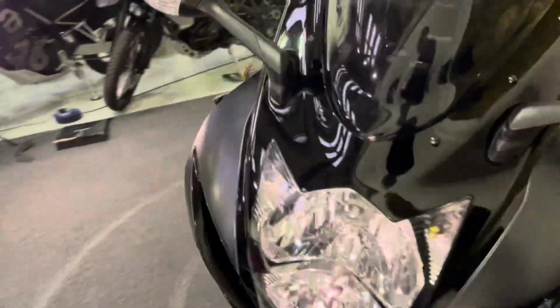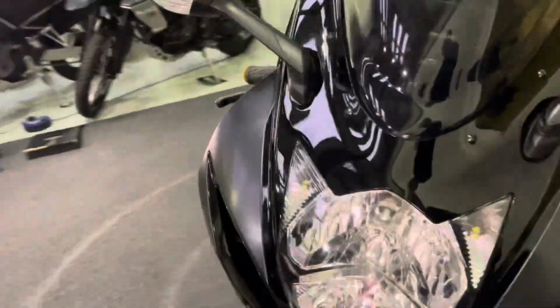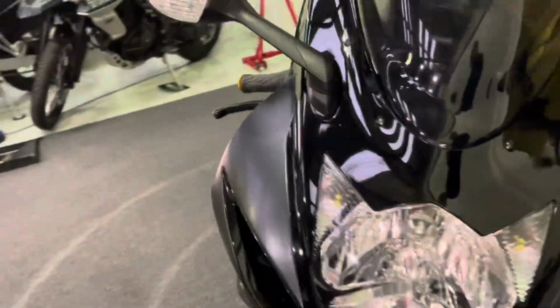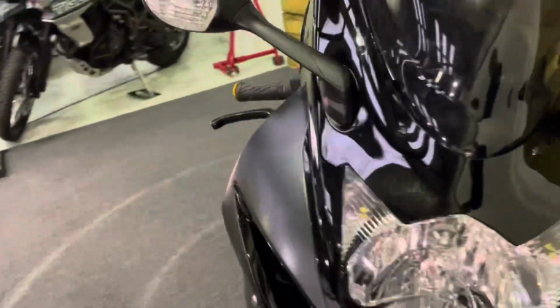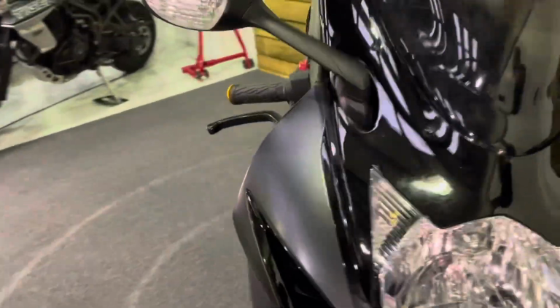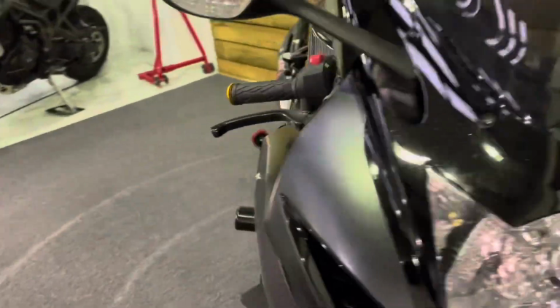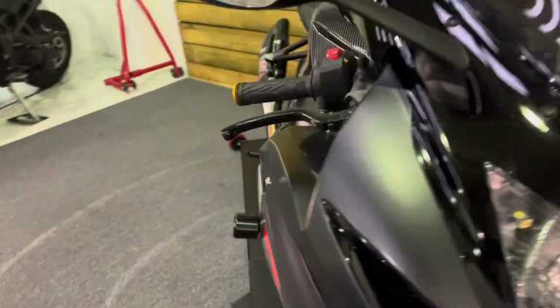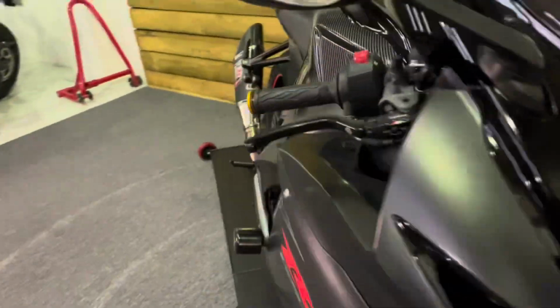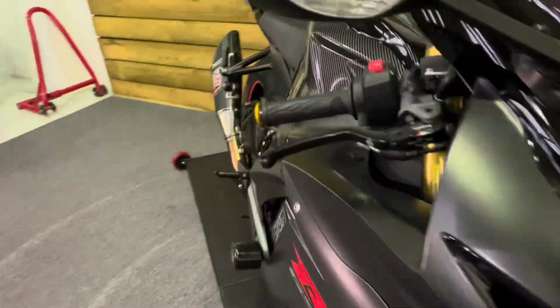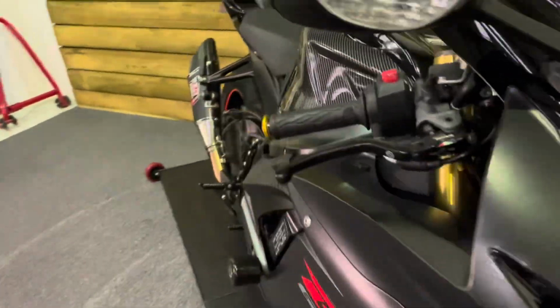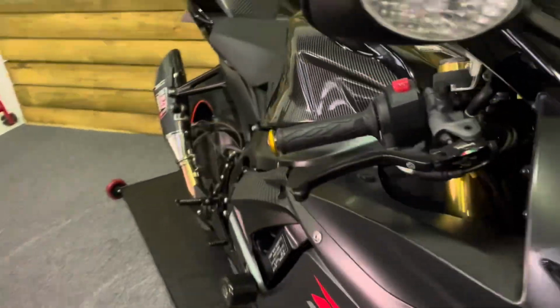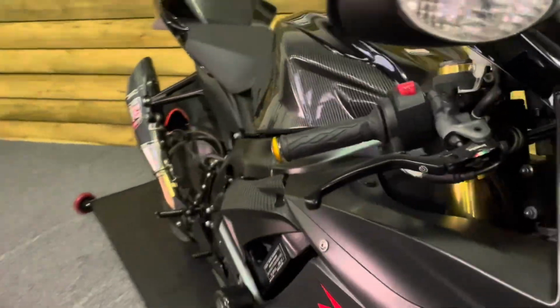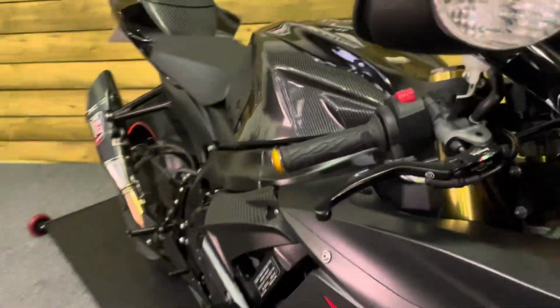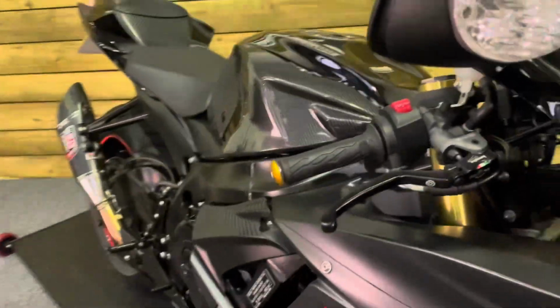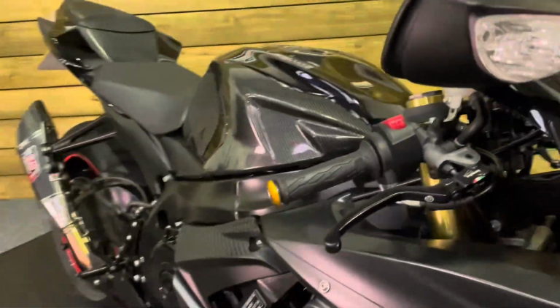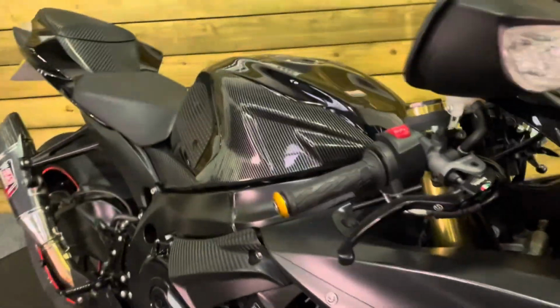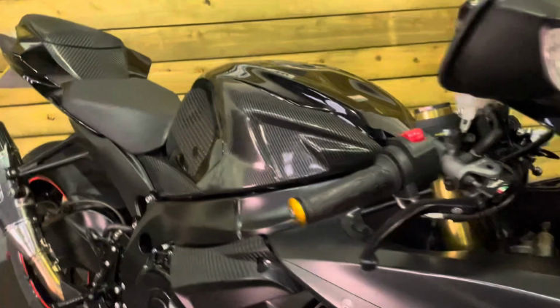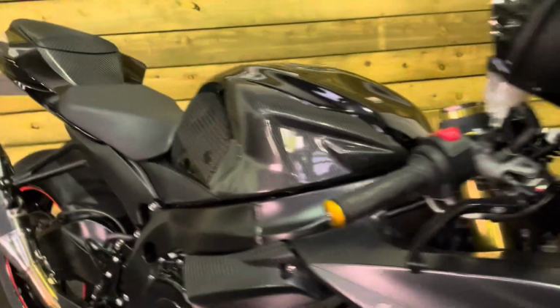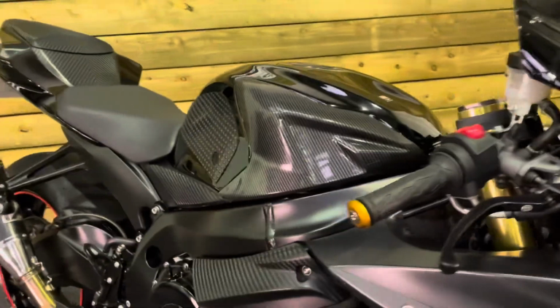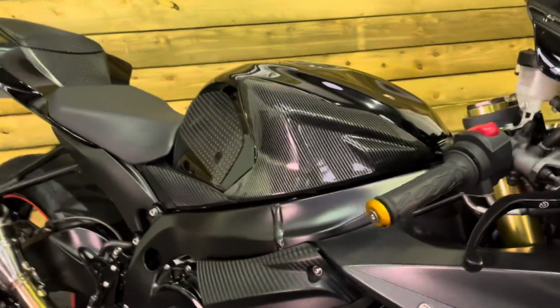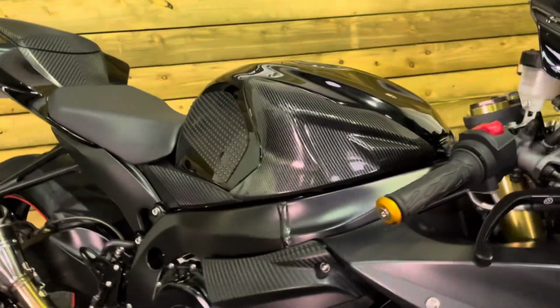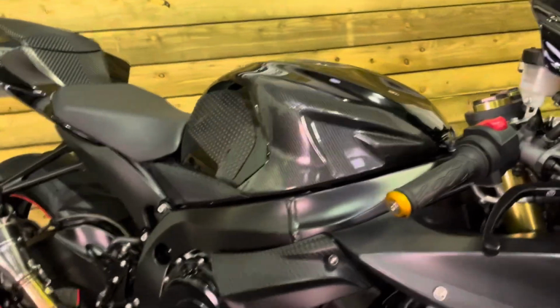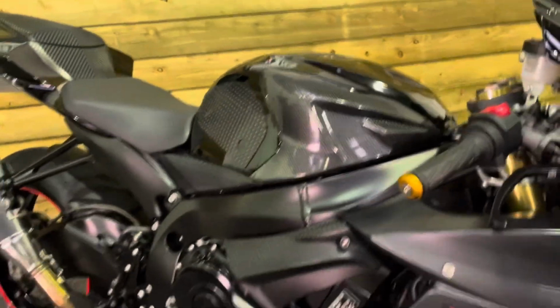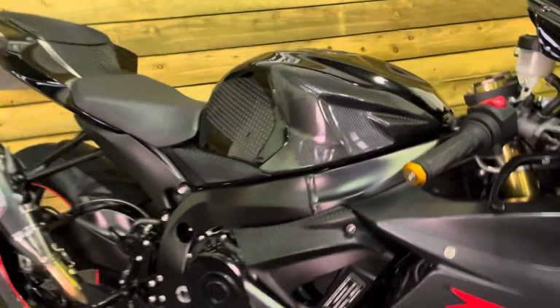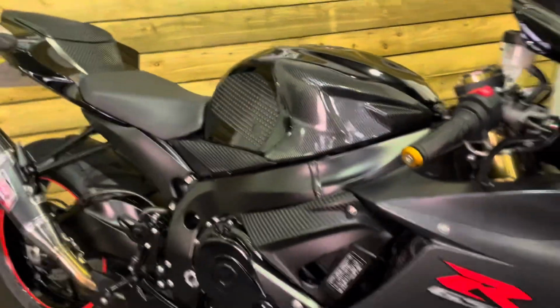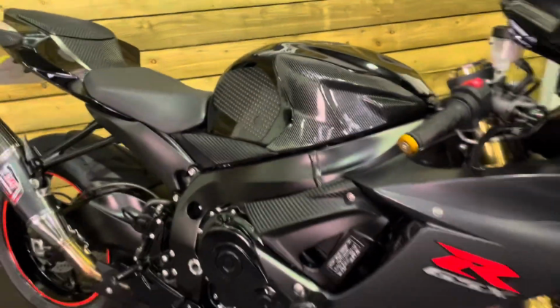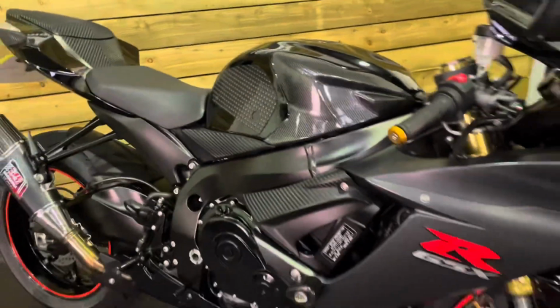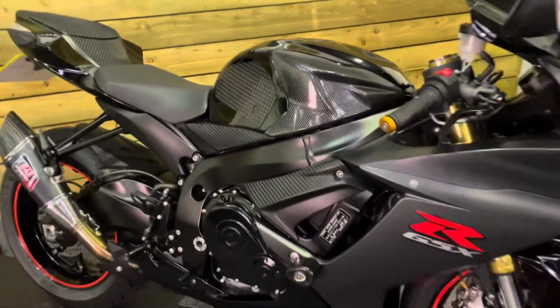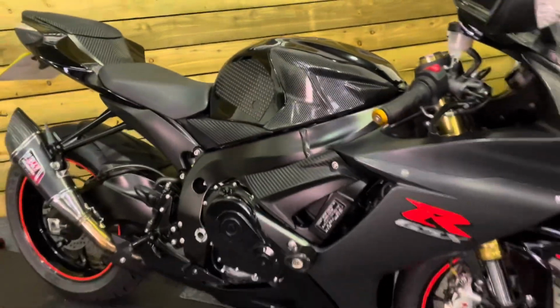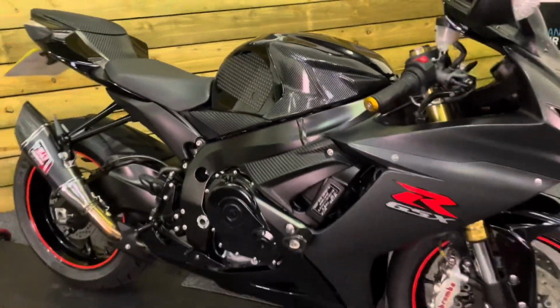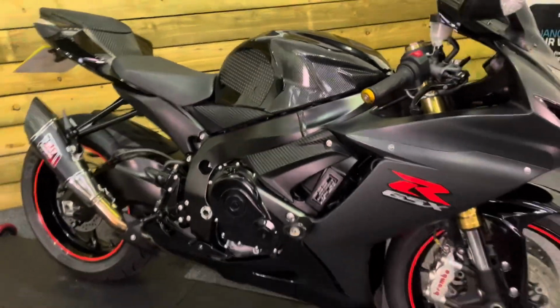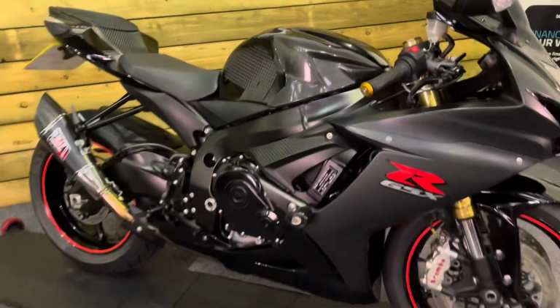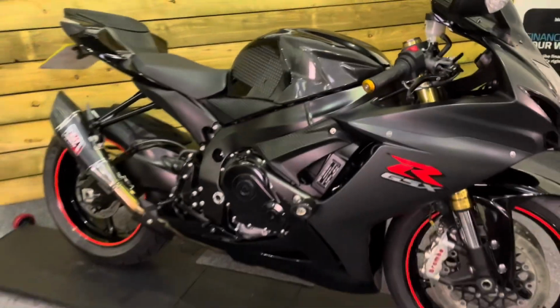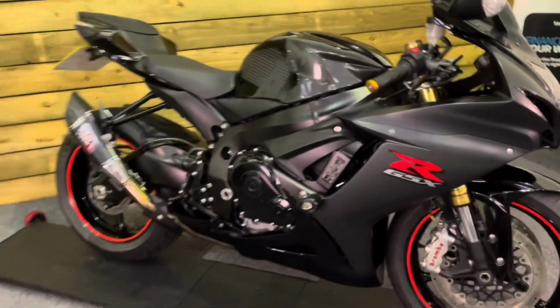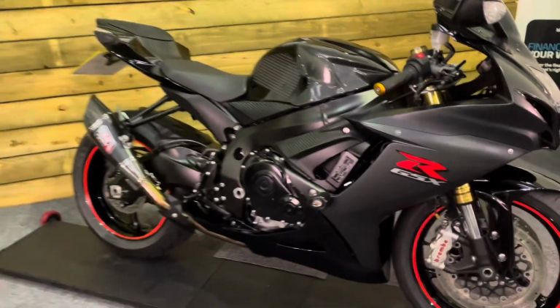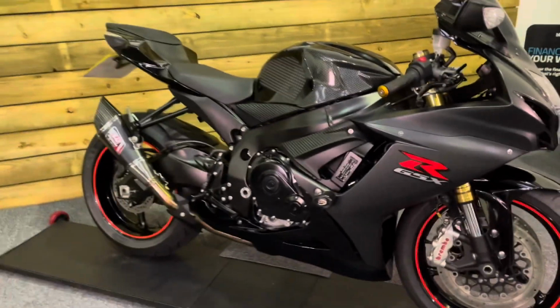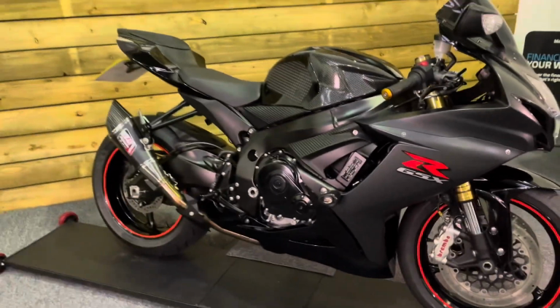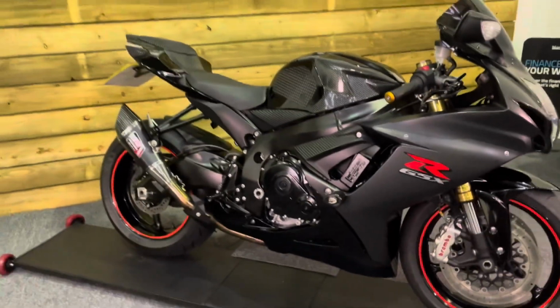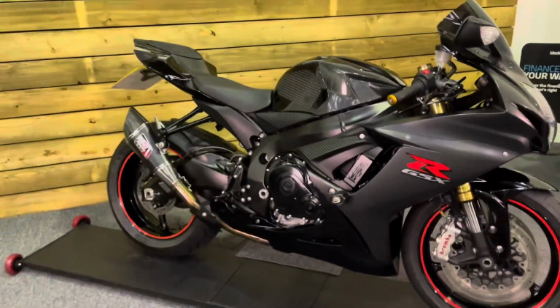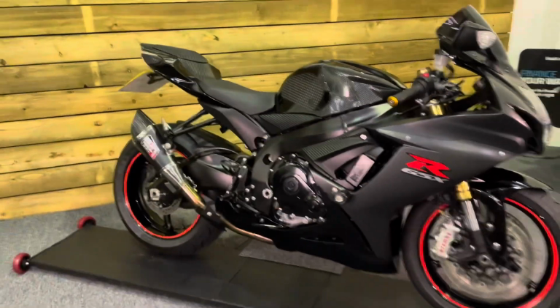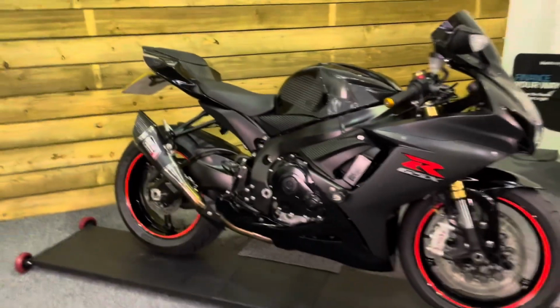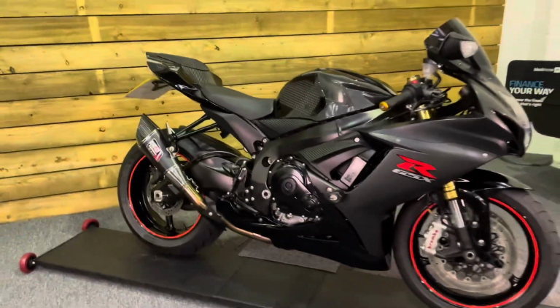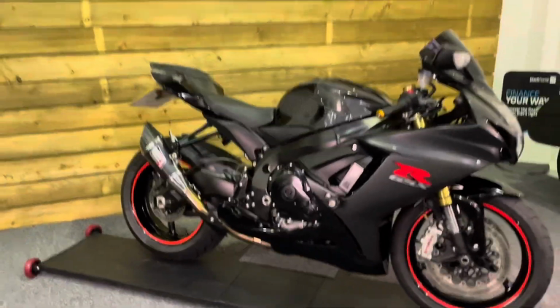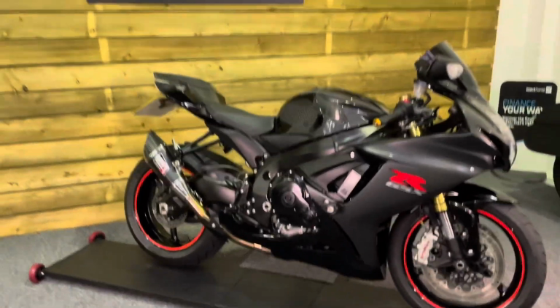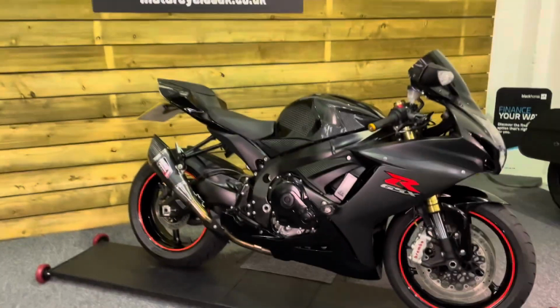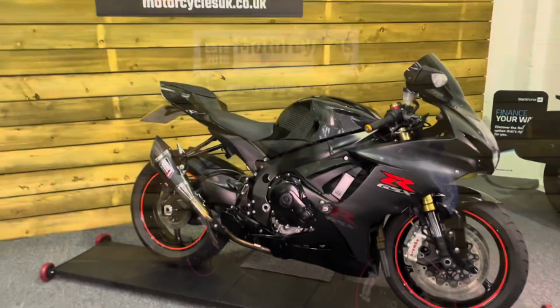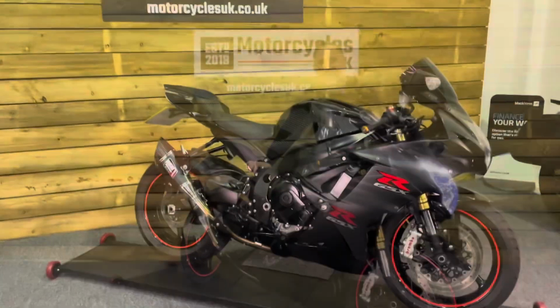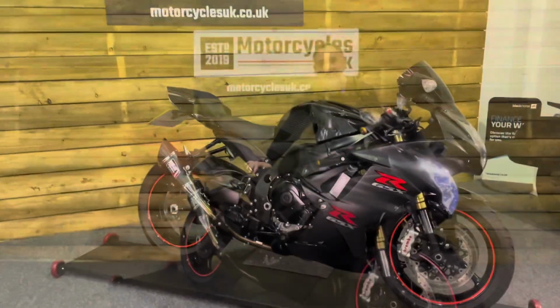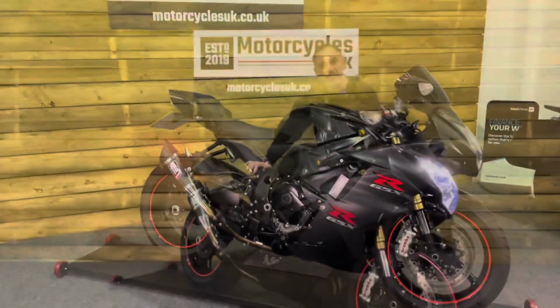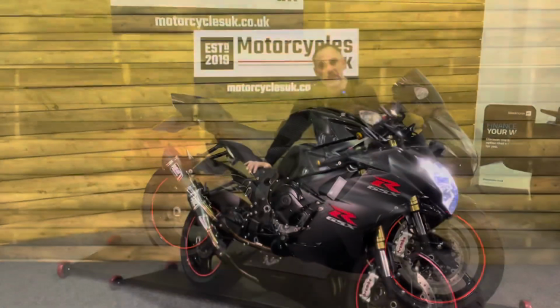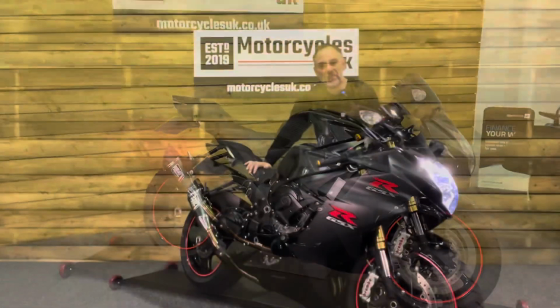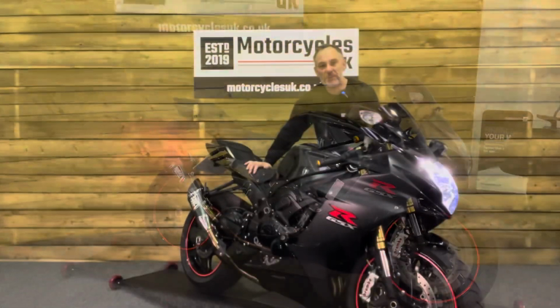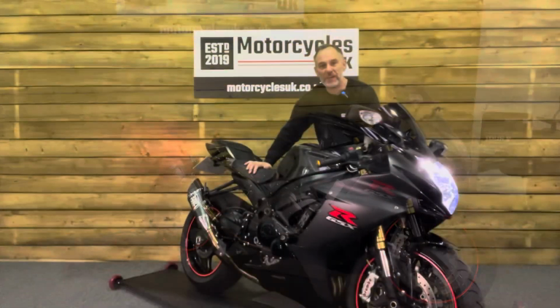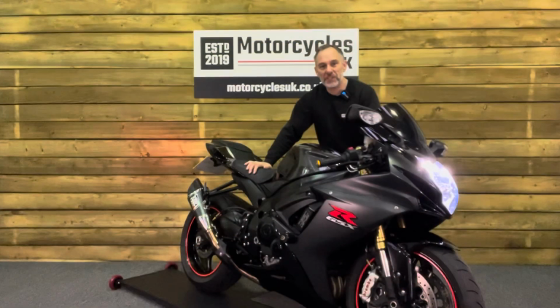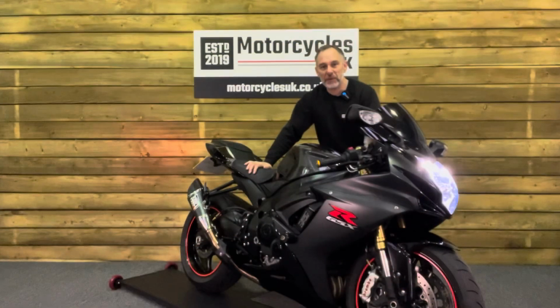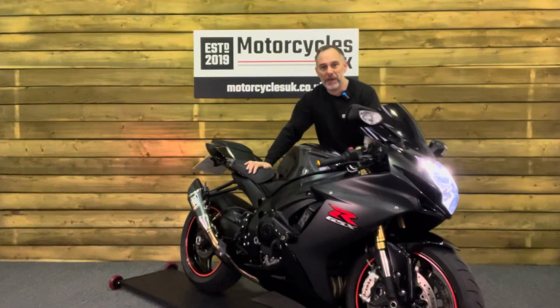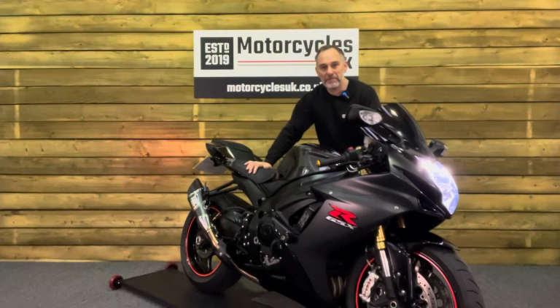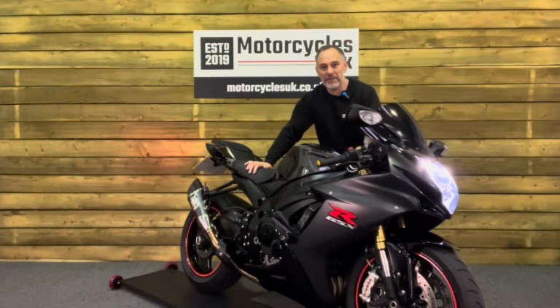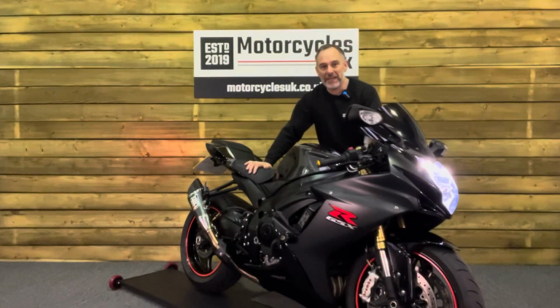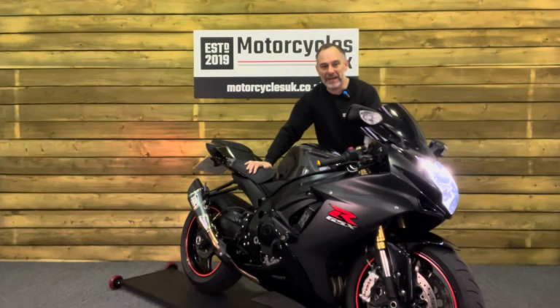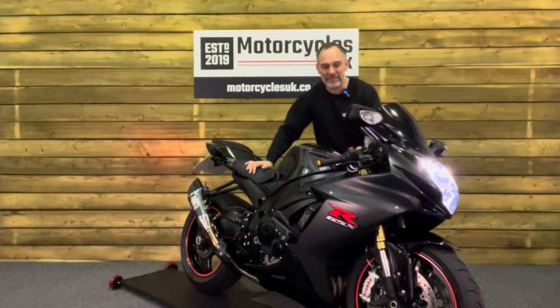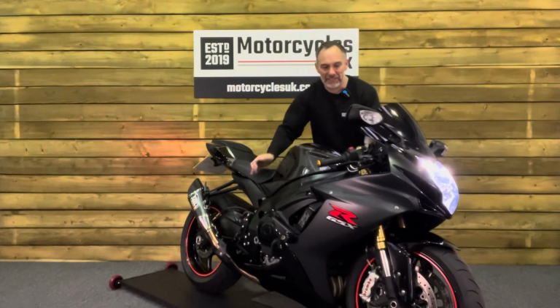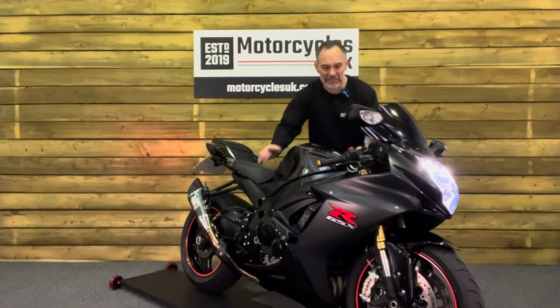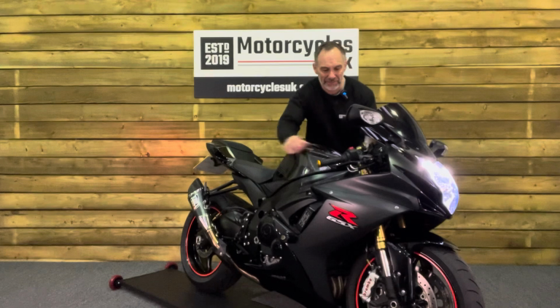So if you are looking for an iconic middleweight sports bike, look no further than this absolutely lovely GSX-R 750. Let's fire this one up and have a listen.